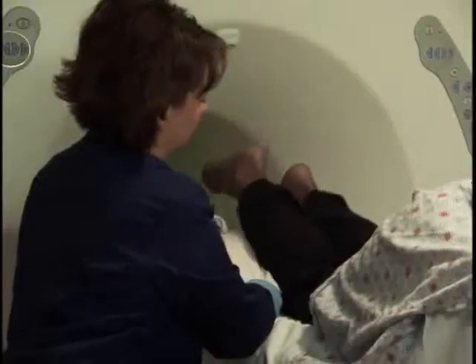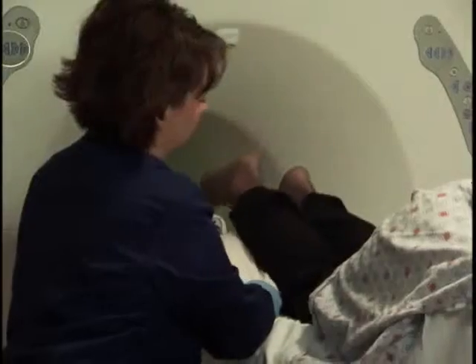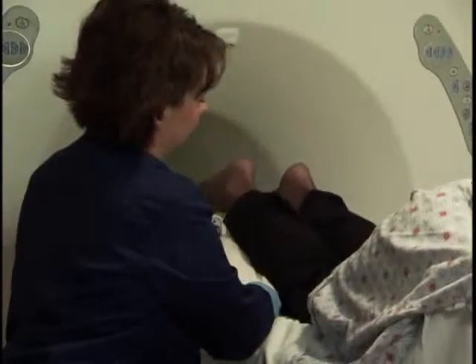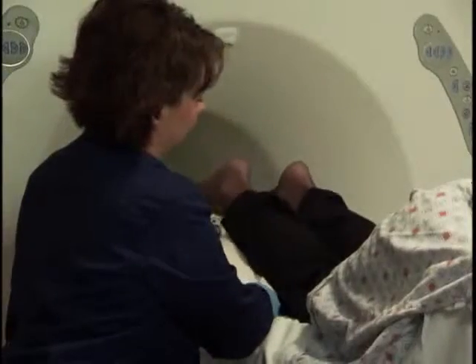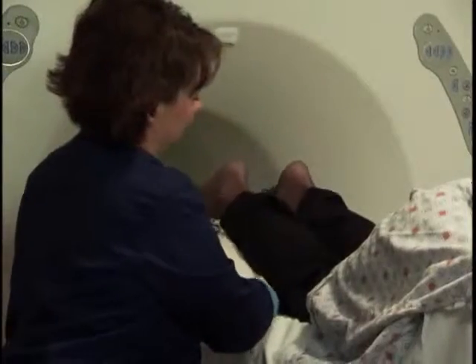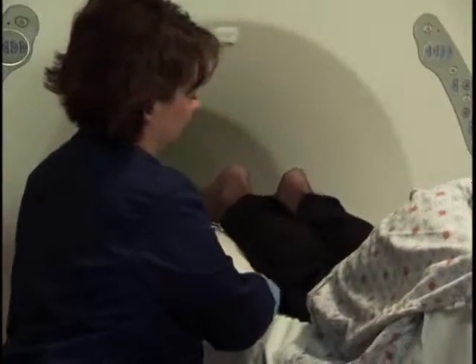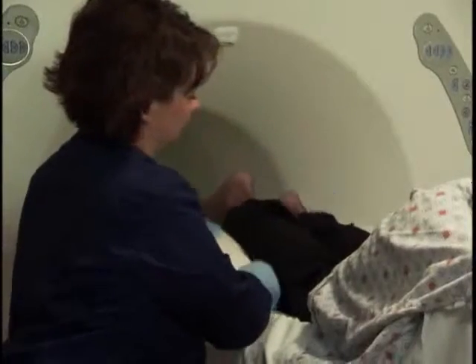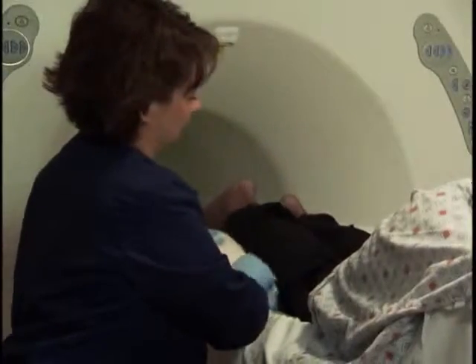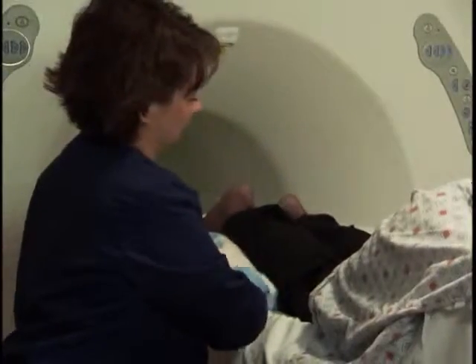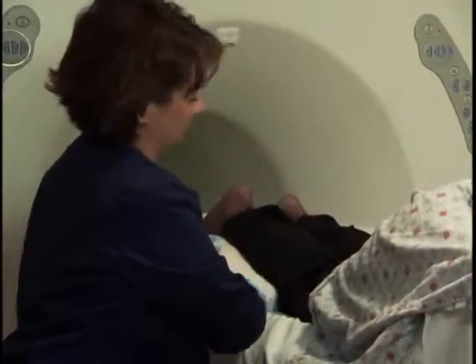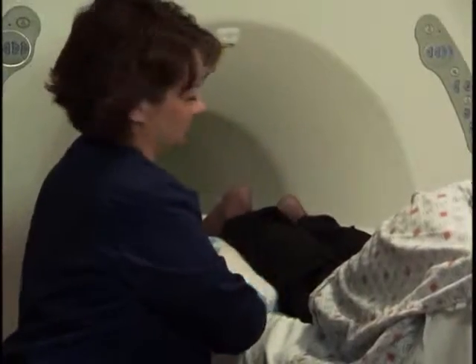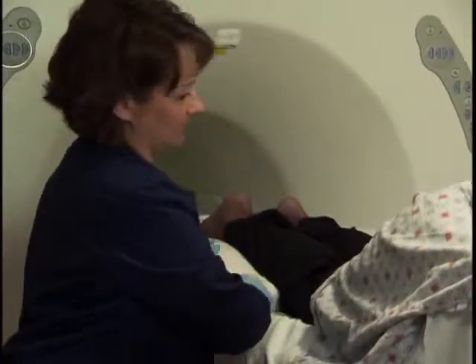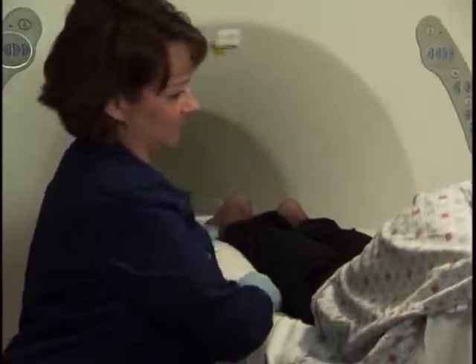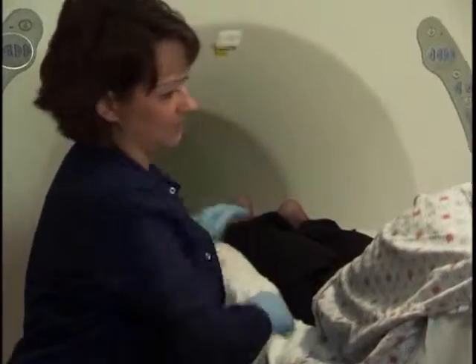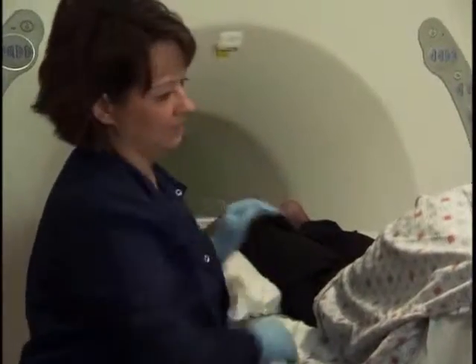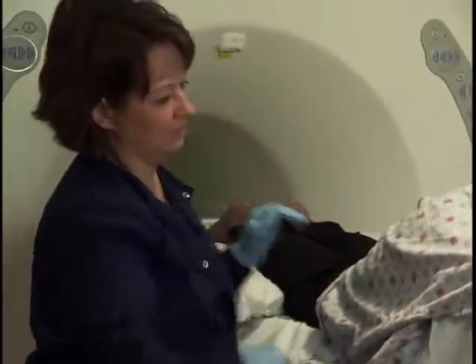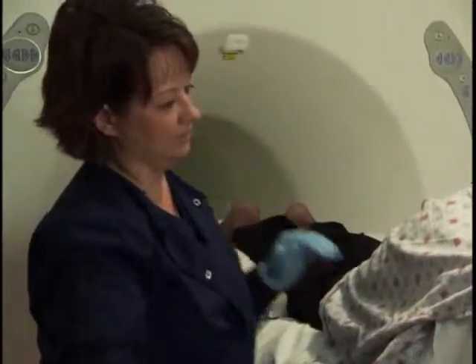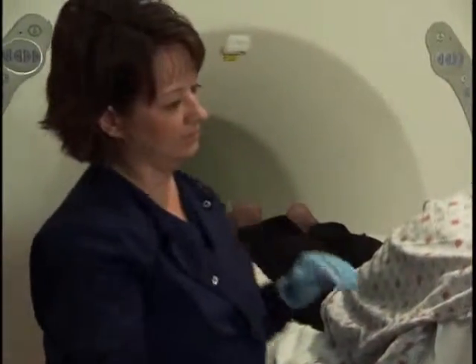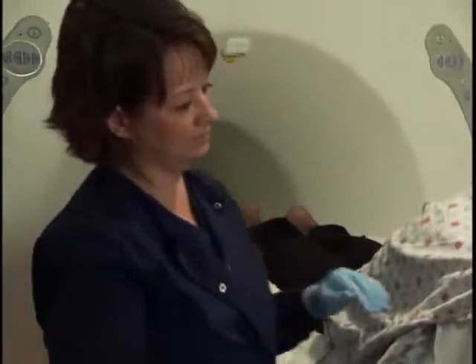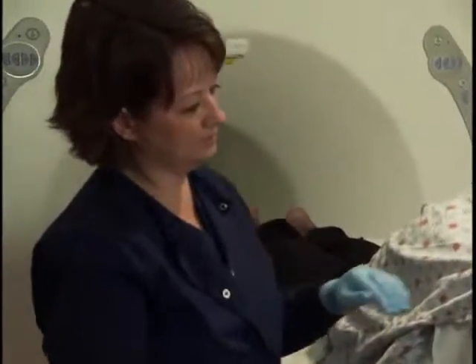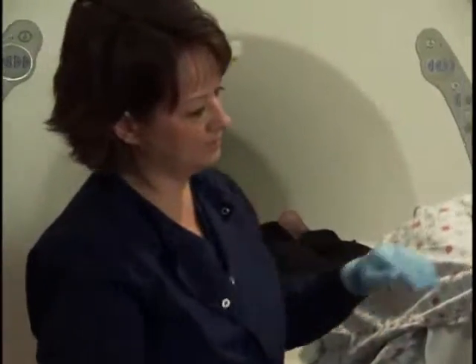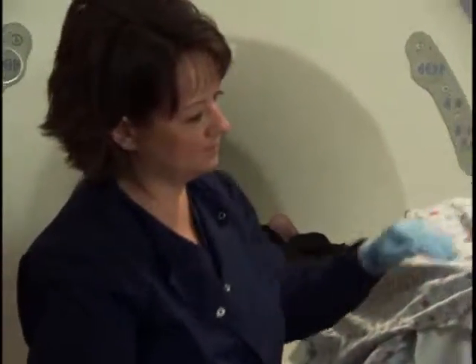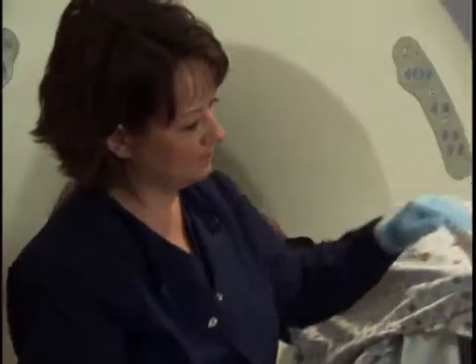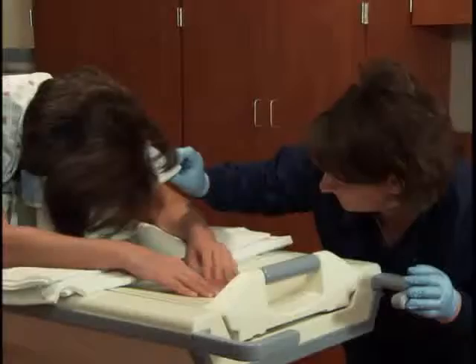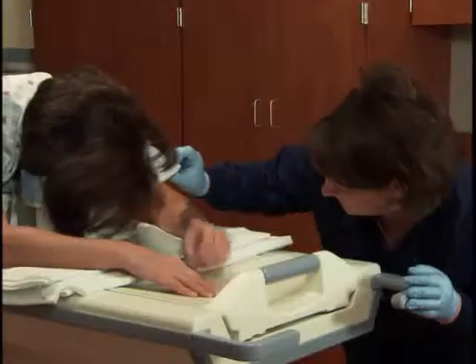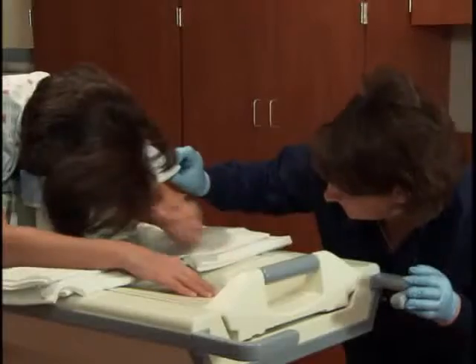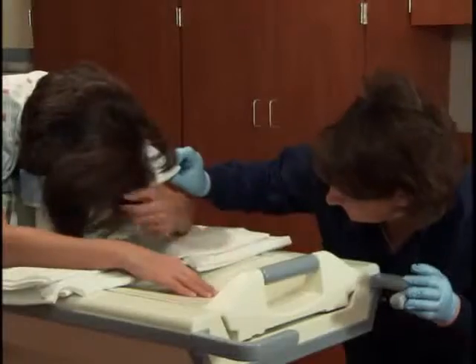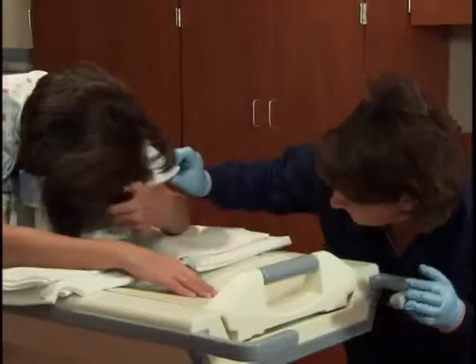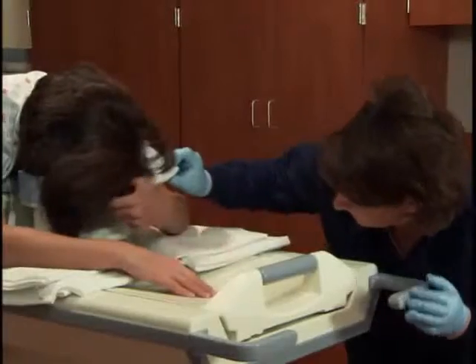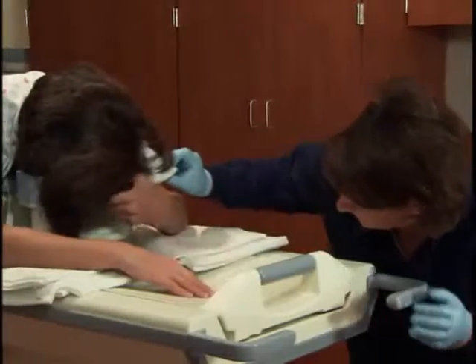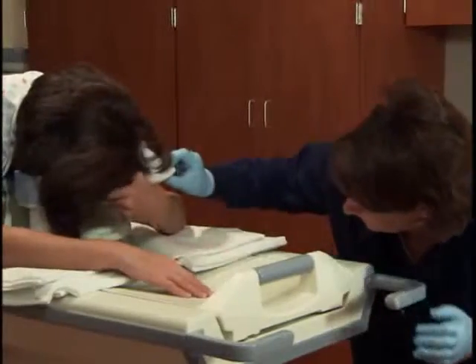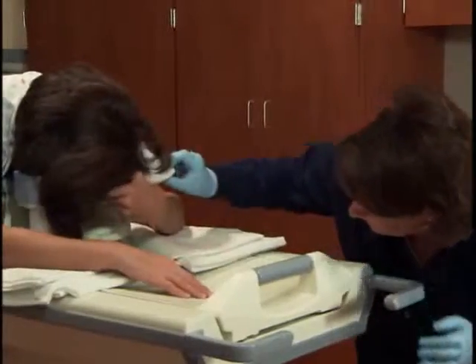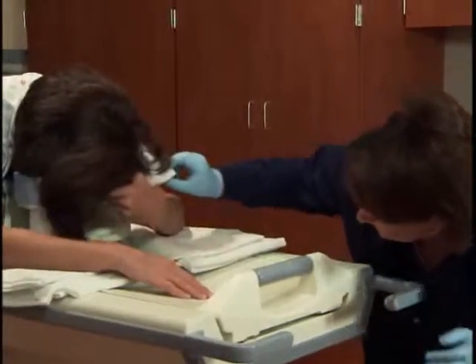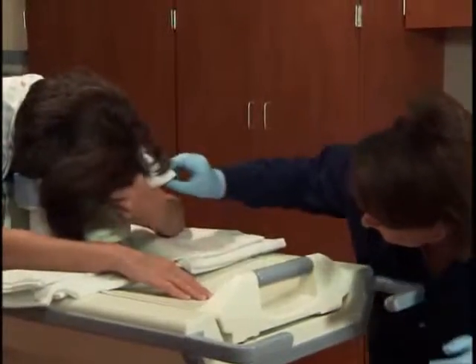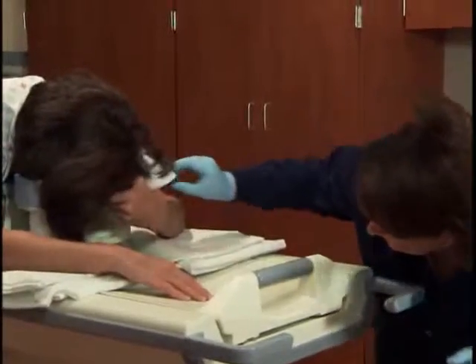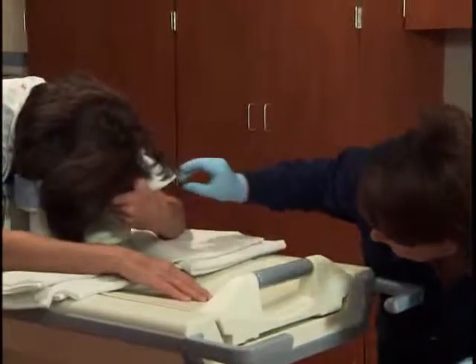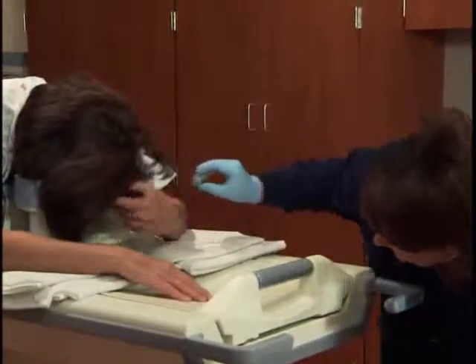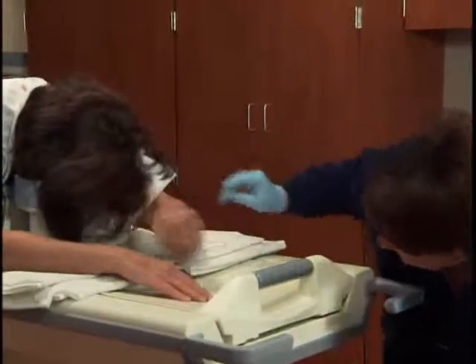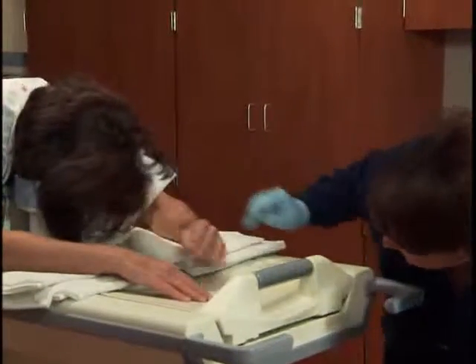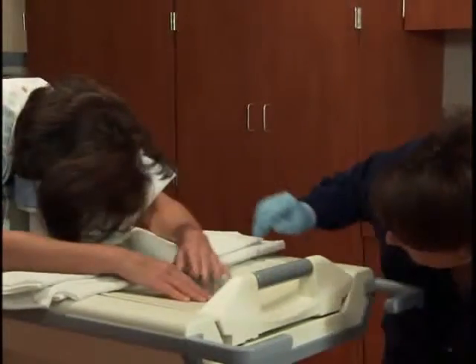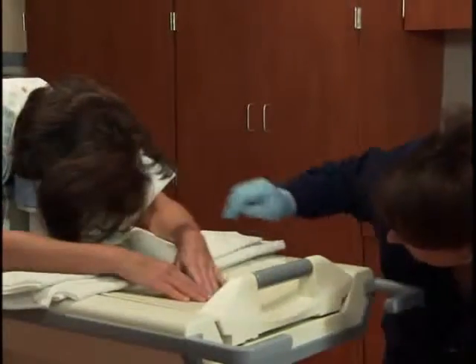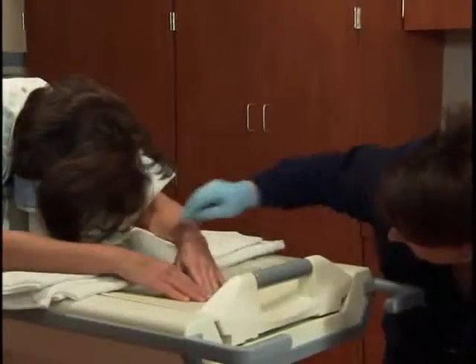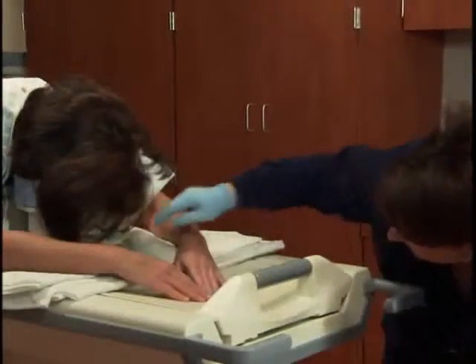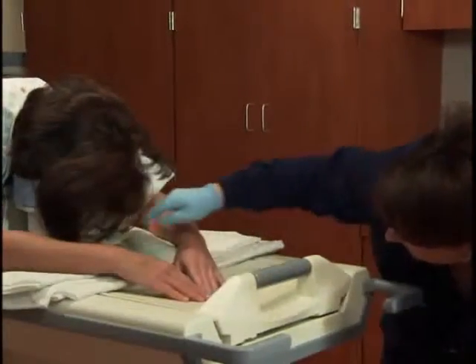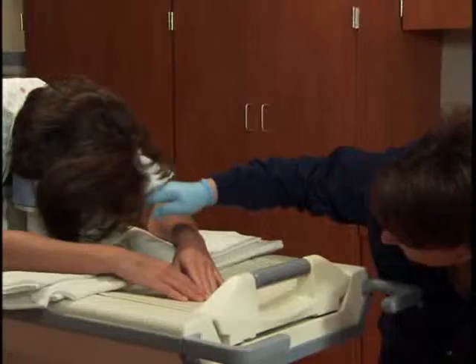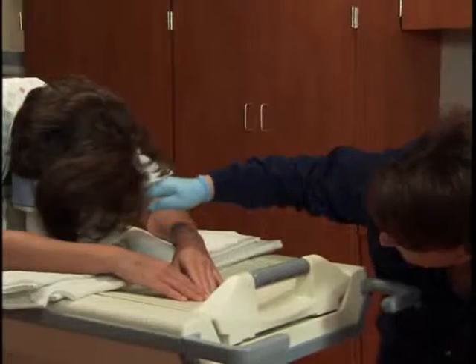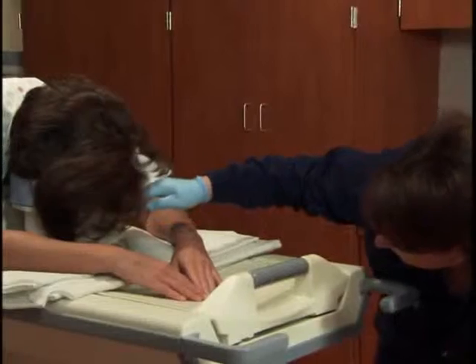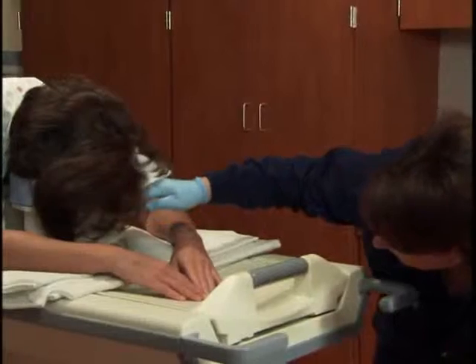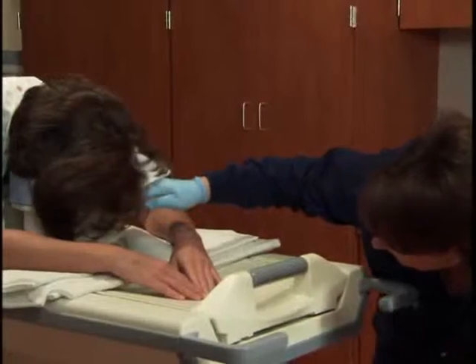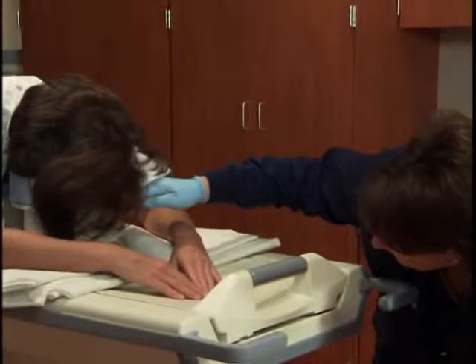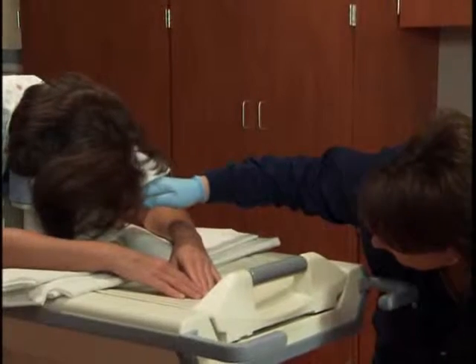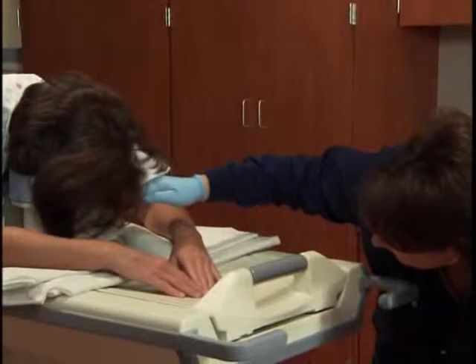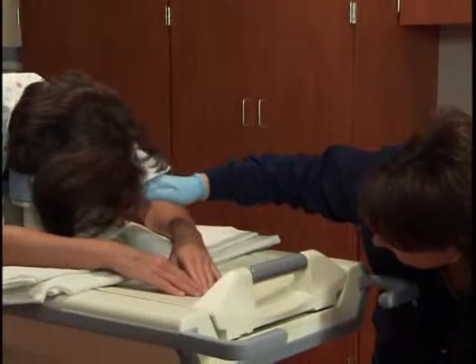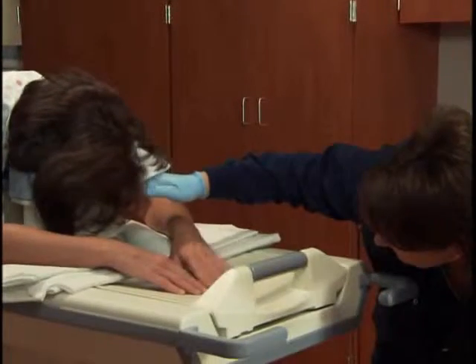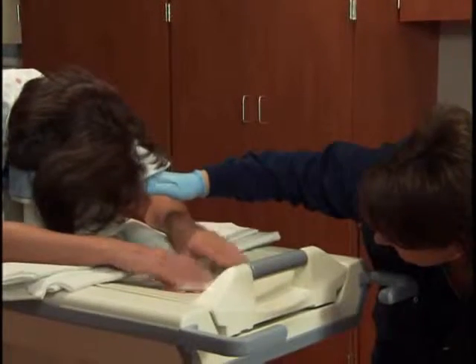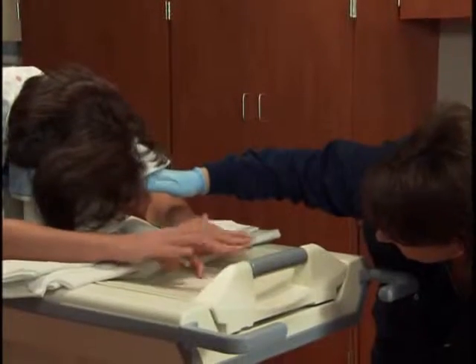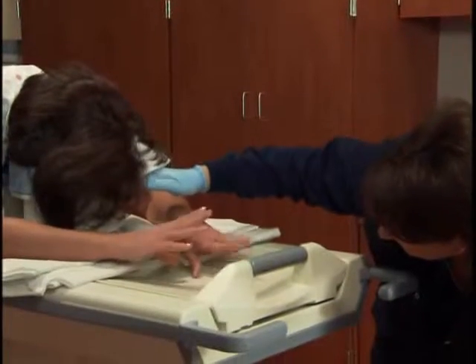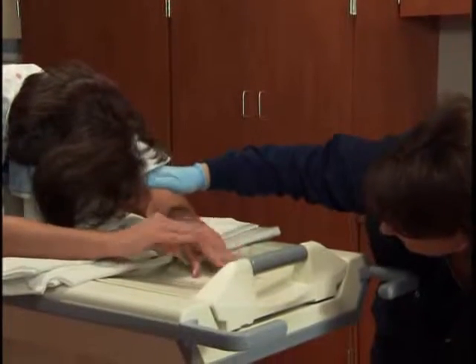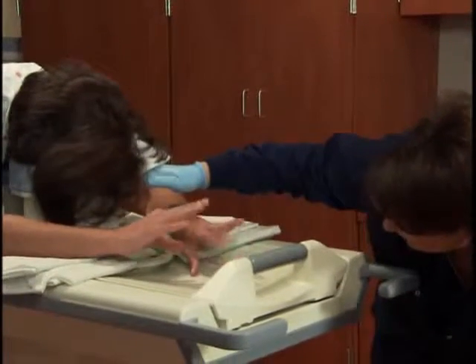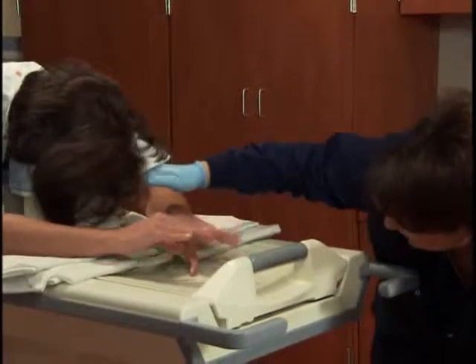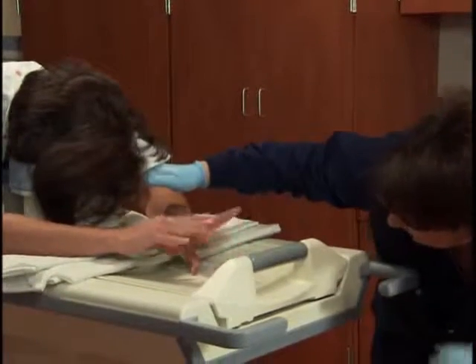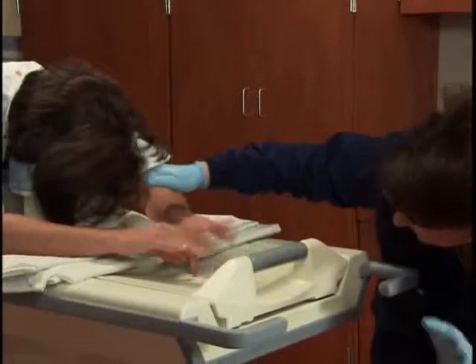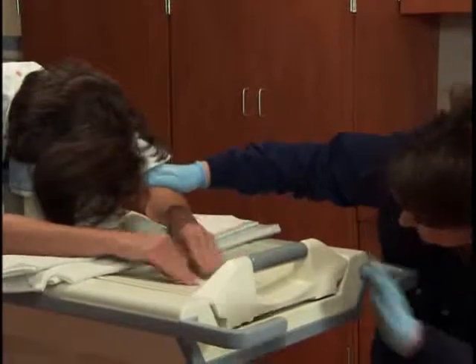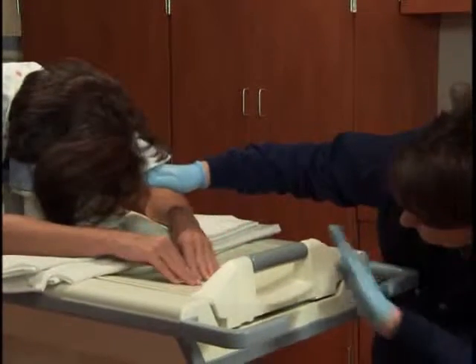Place cushions under their arms, a mirrored head holder to decrease claustrophobia, and provide an emergency panic button.